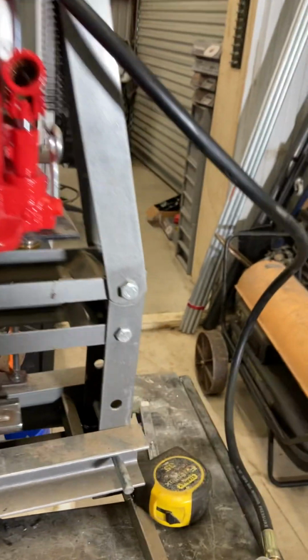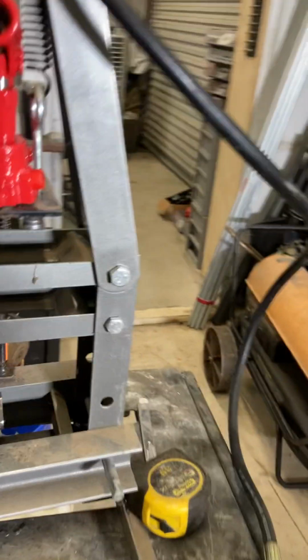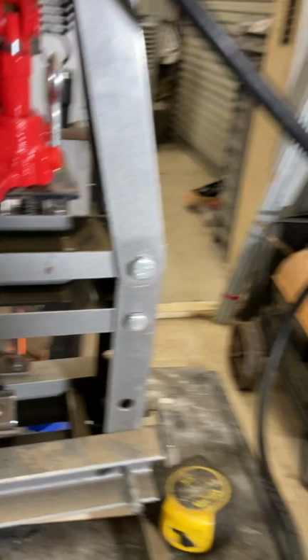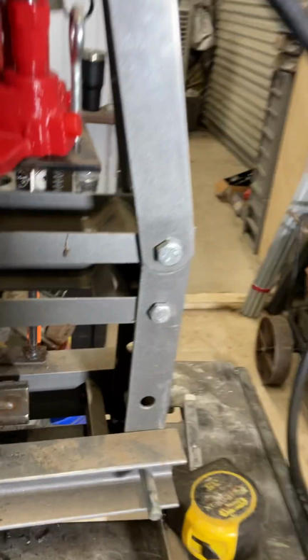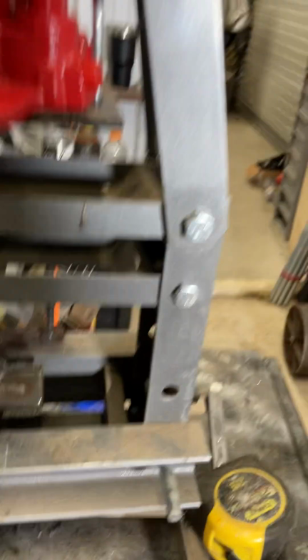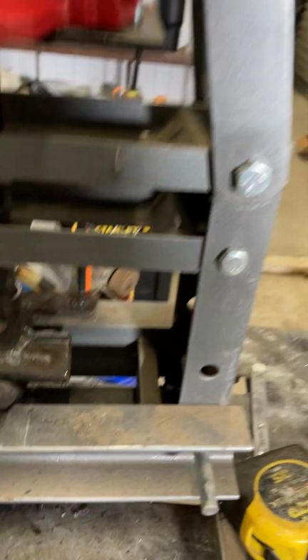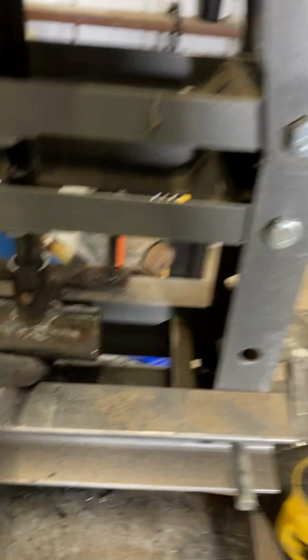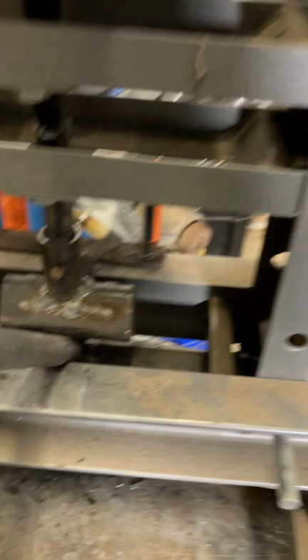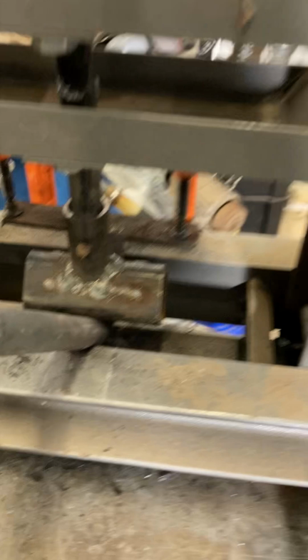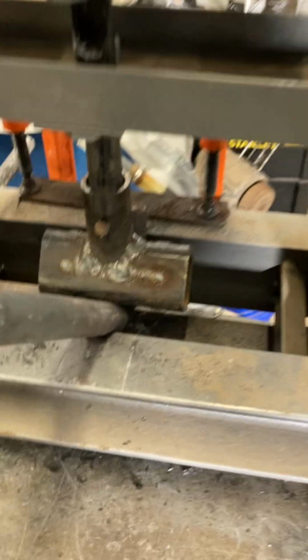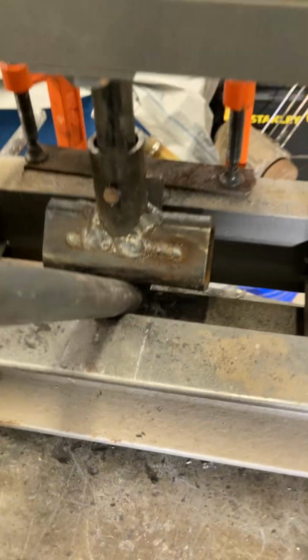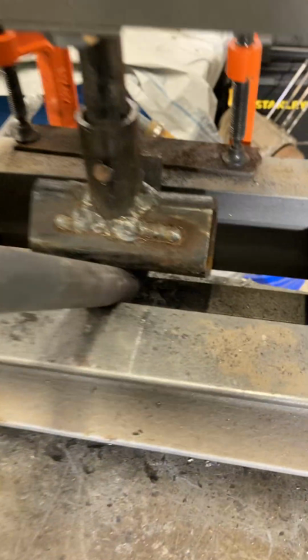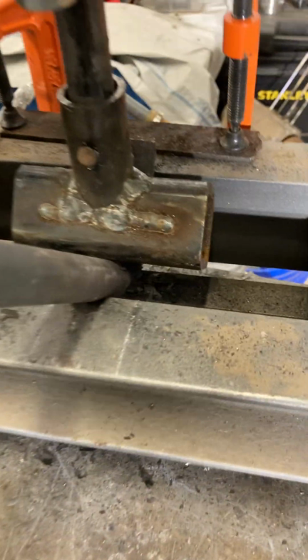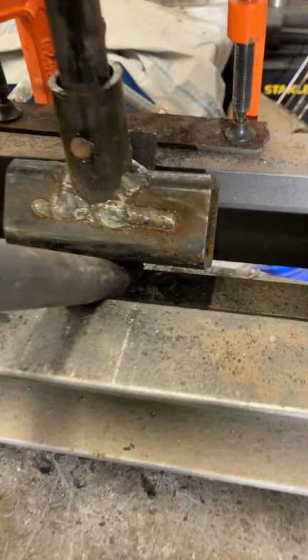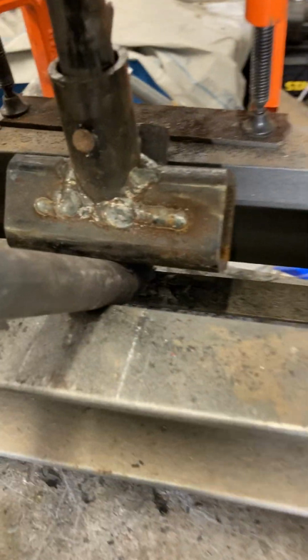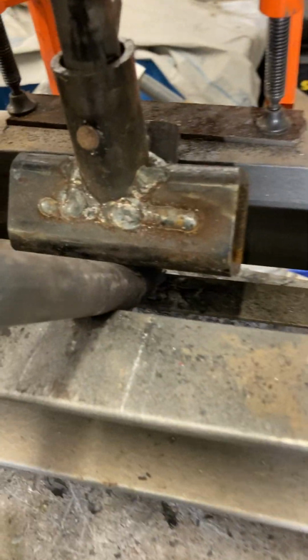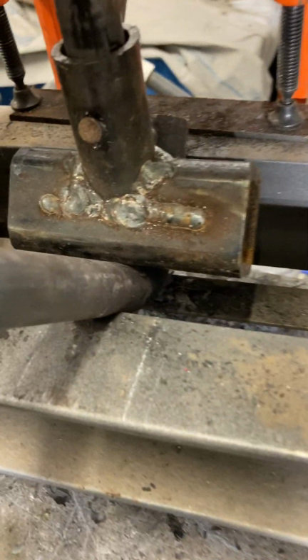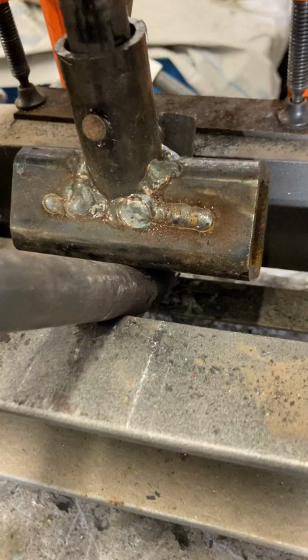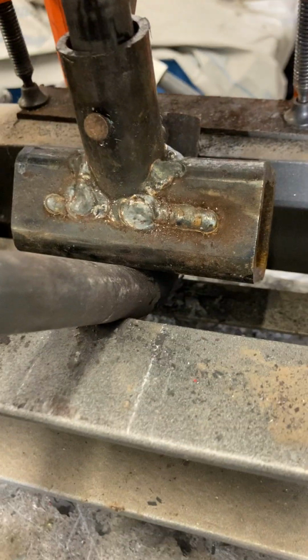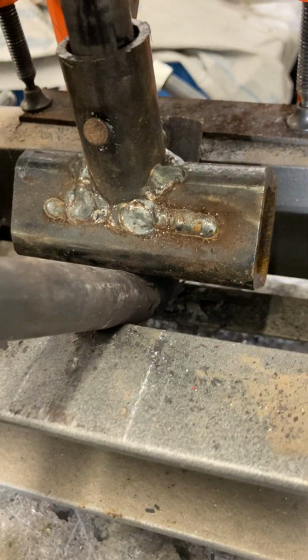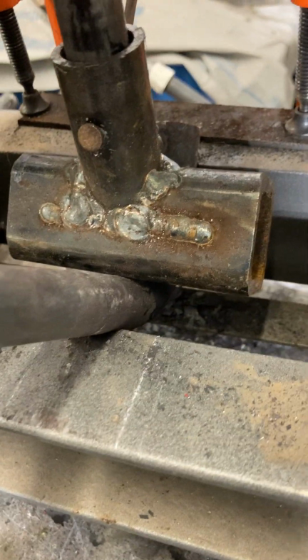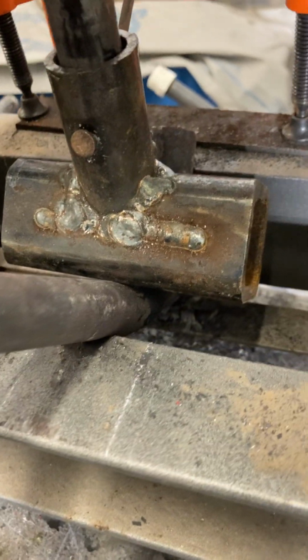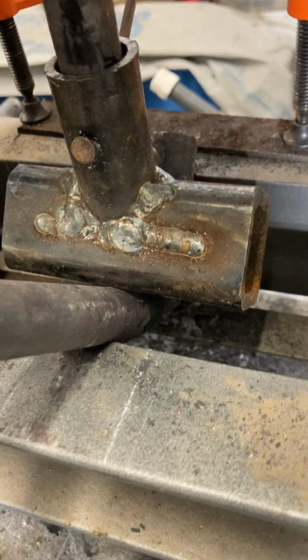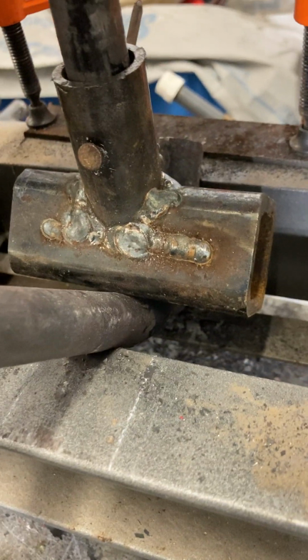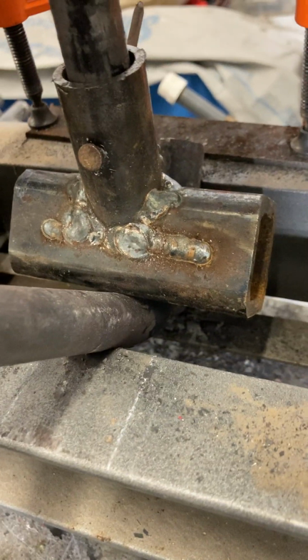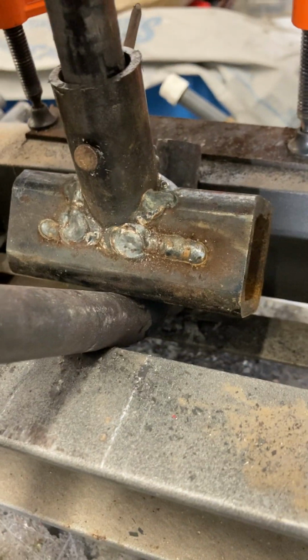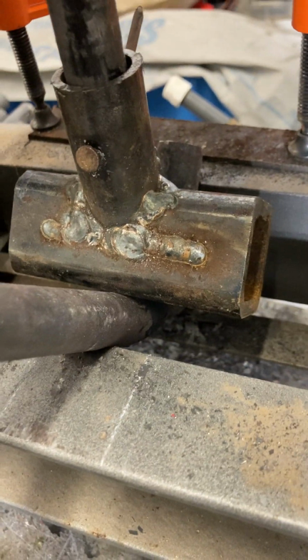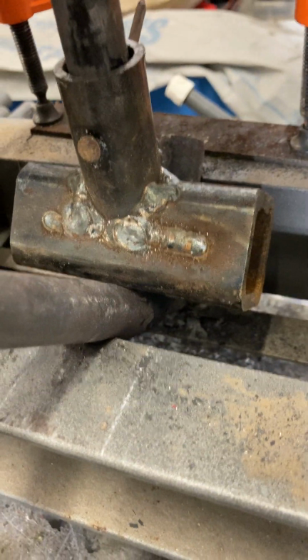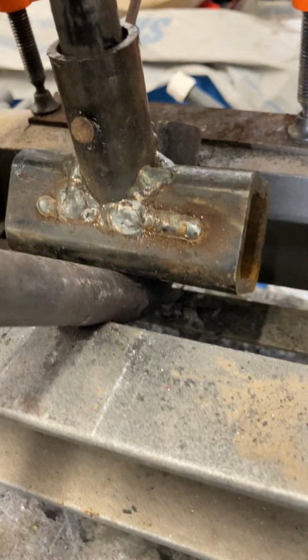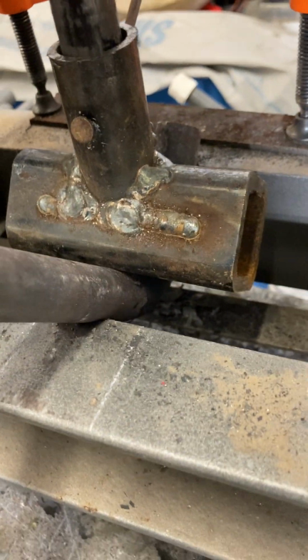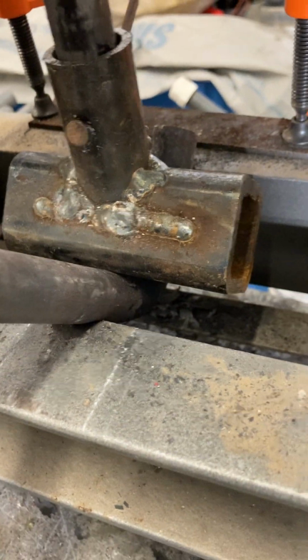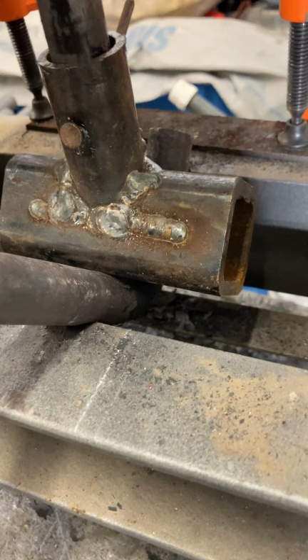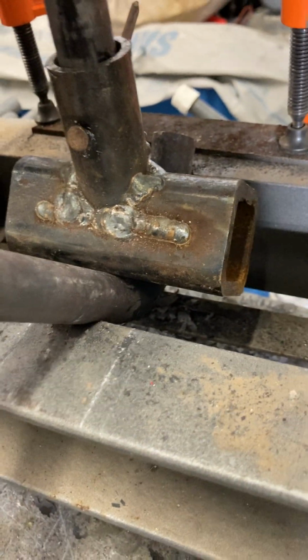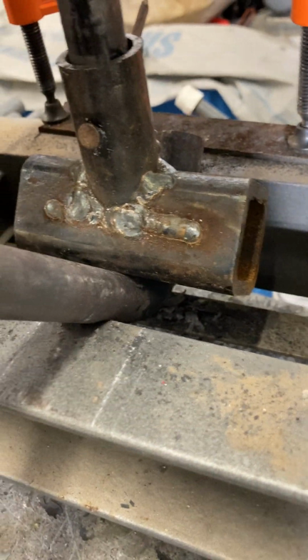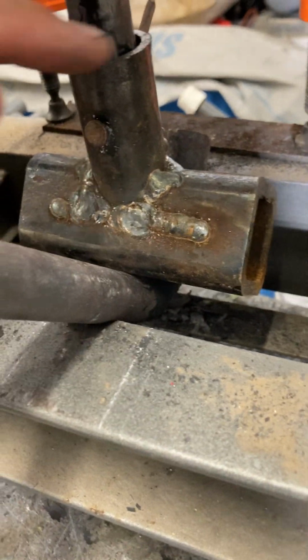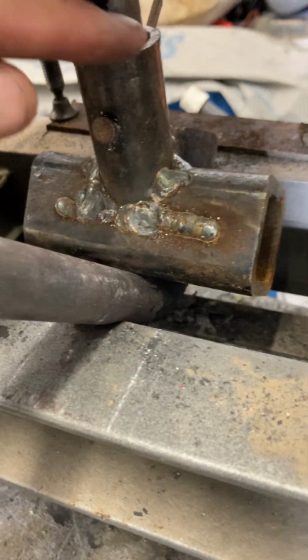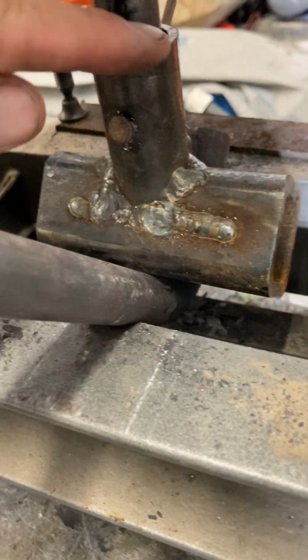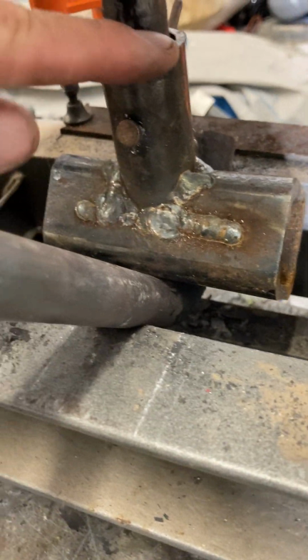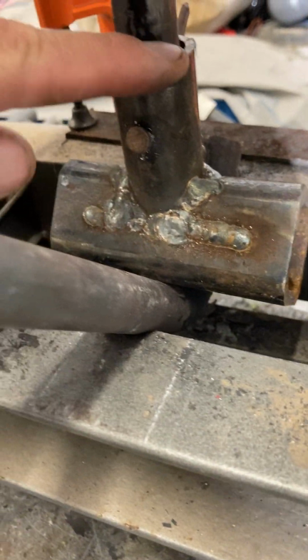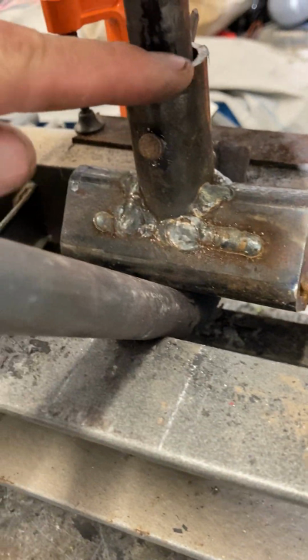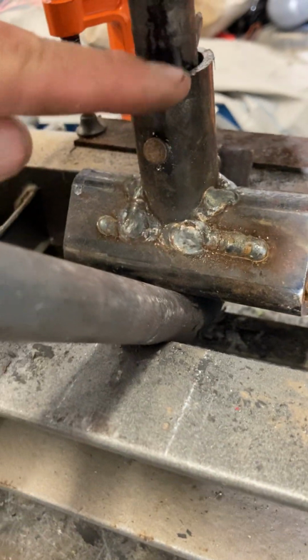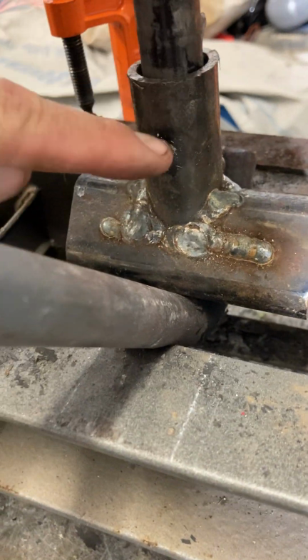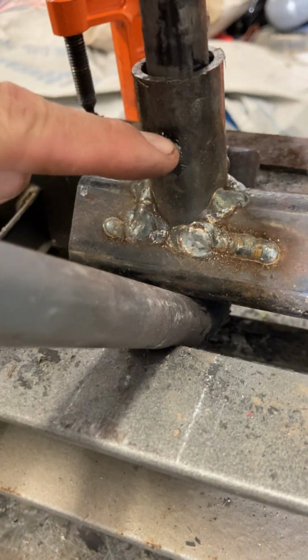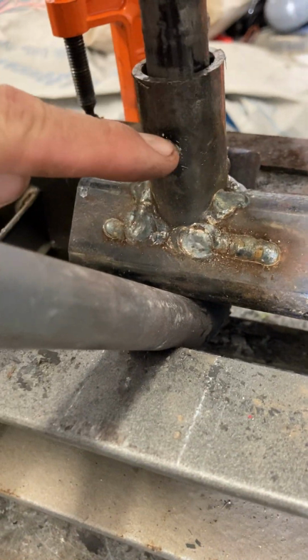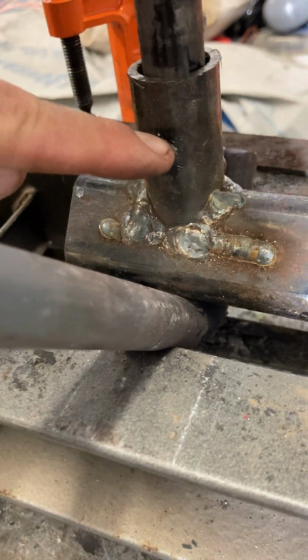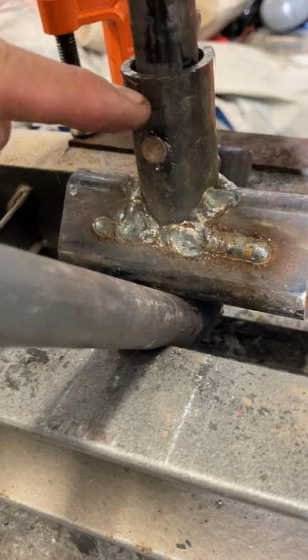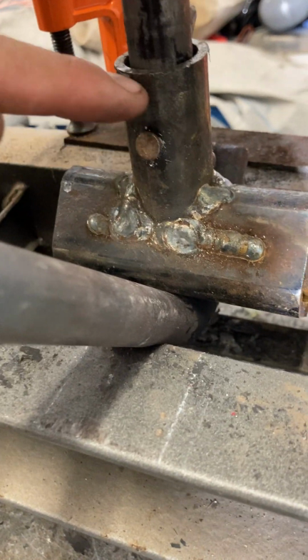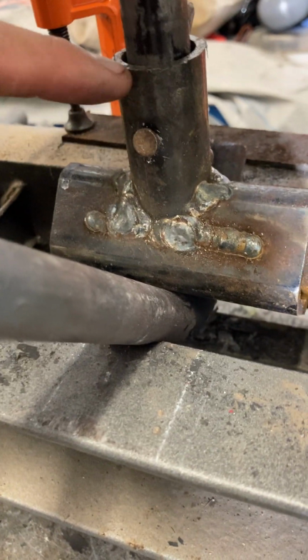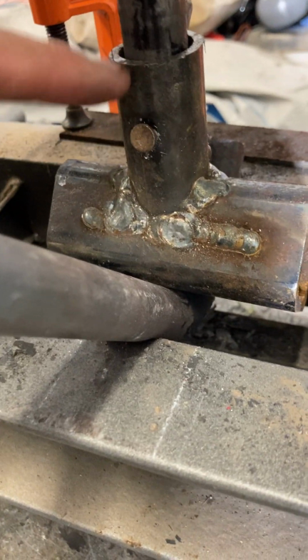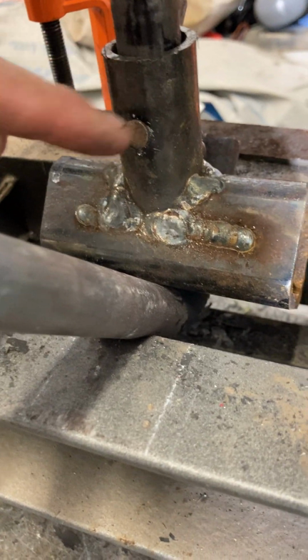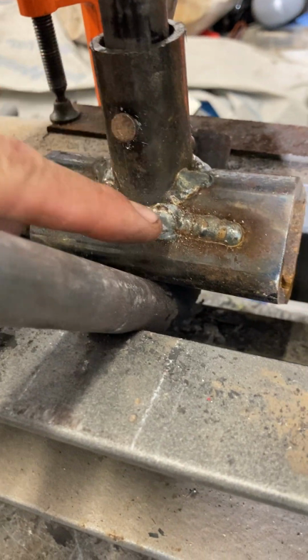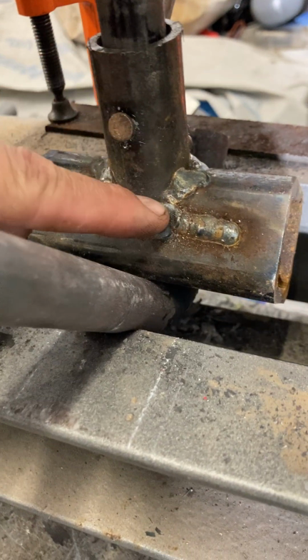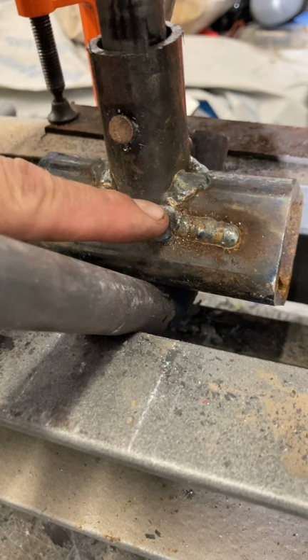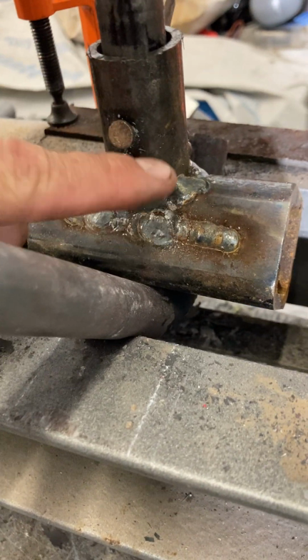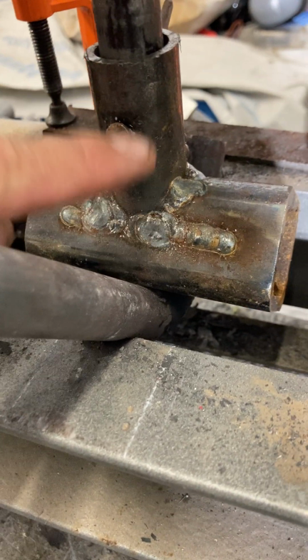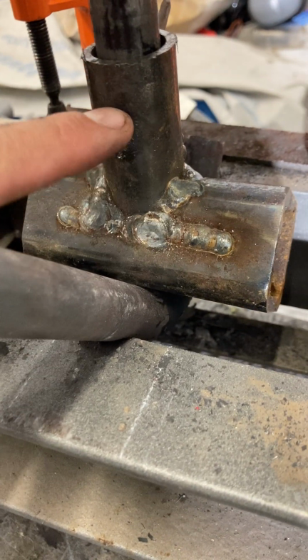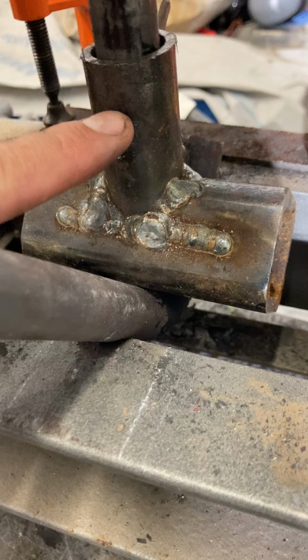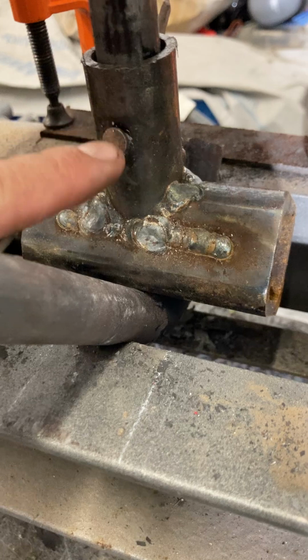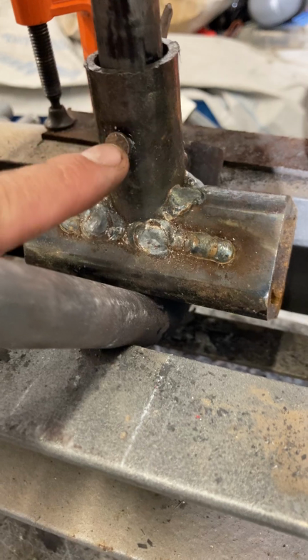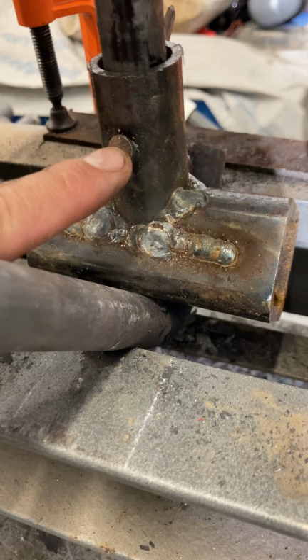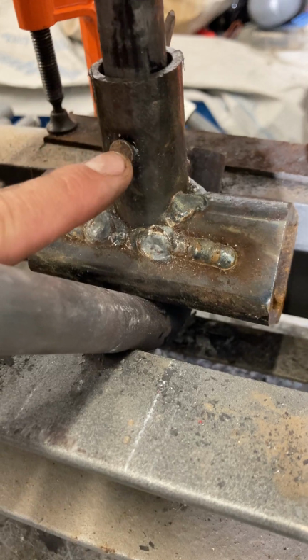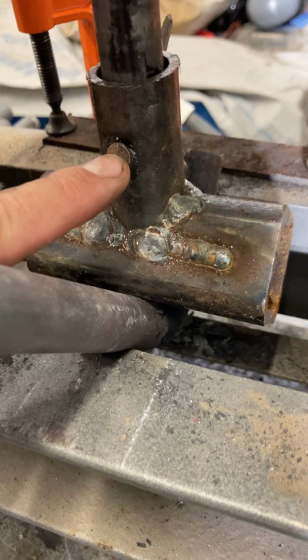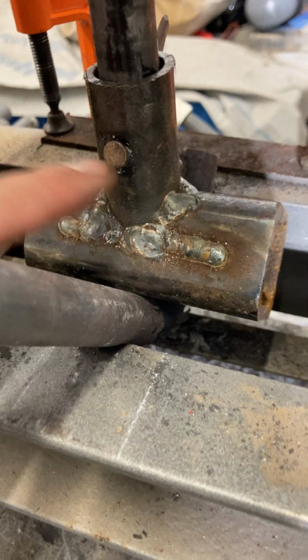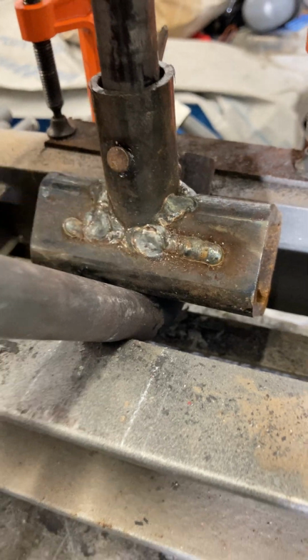This was just a little piece of square tubing that I cut a hole out of, welded a piece of tubing in there, and drilled a hole for a little pin.